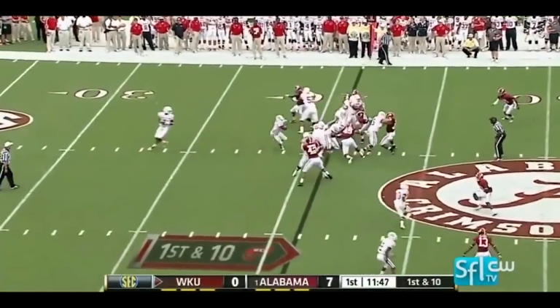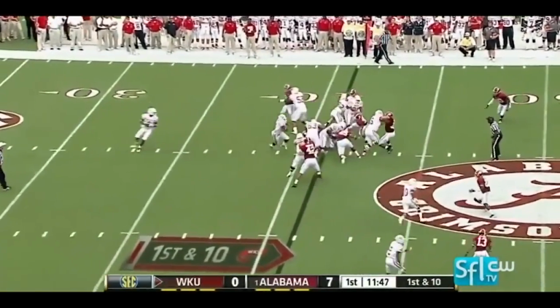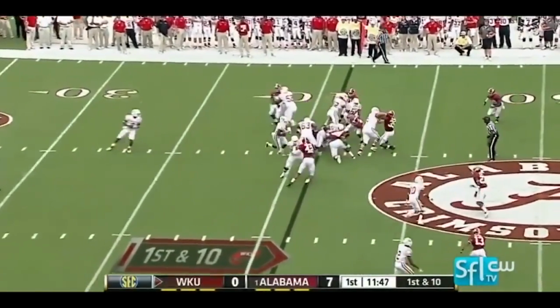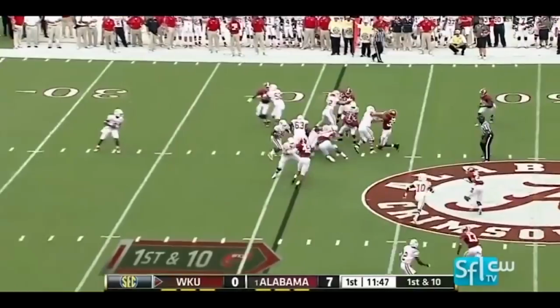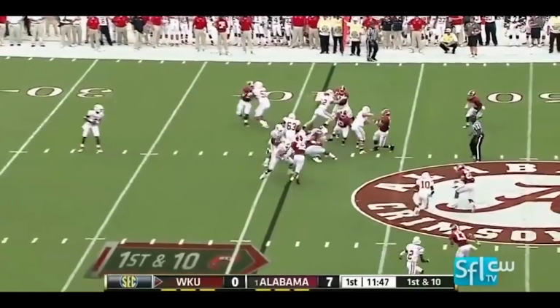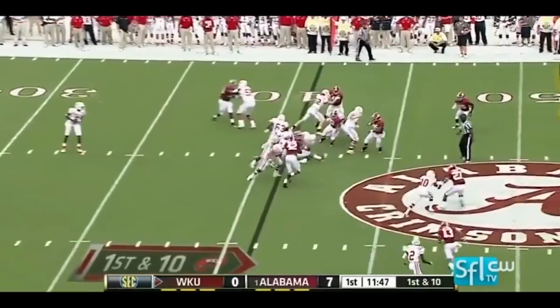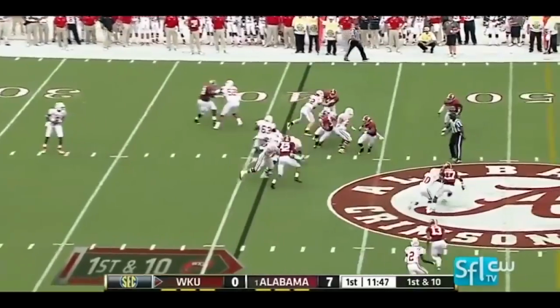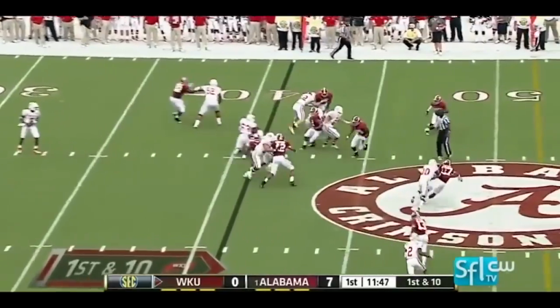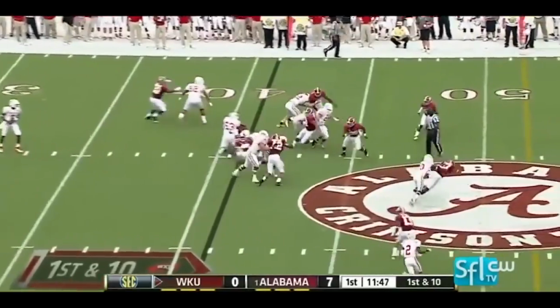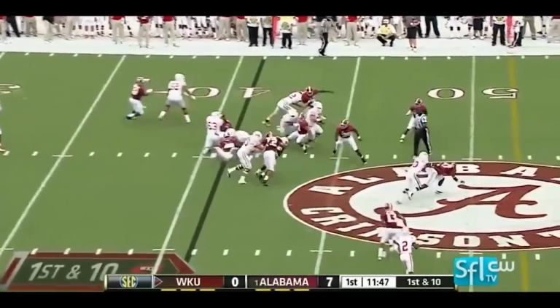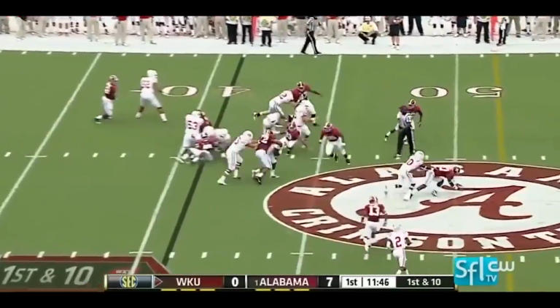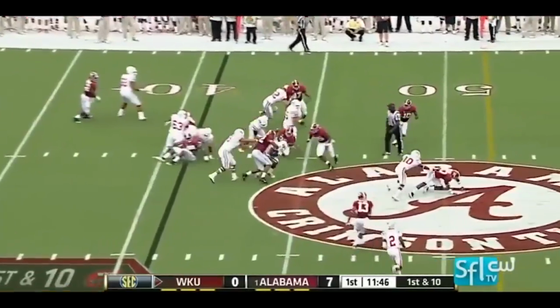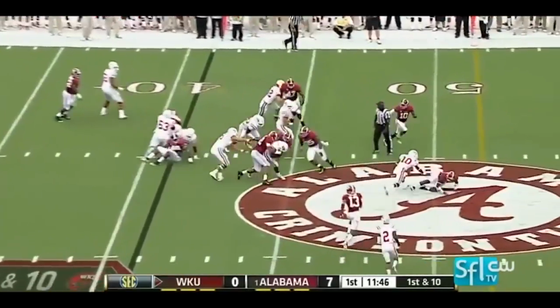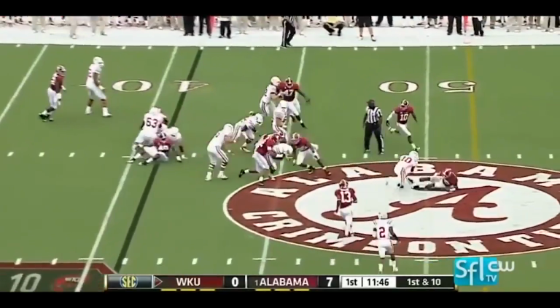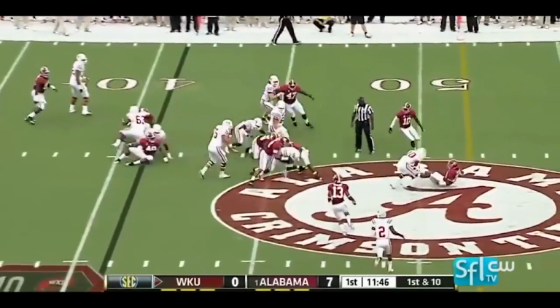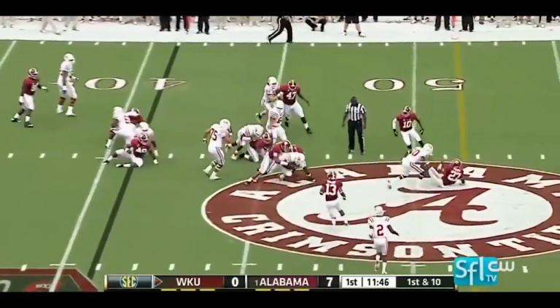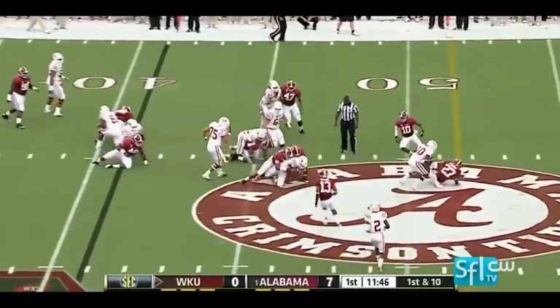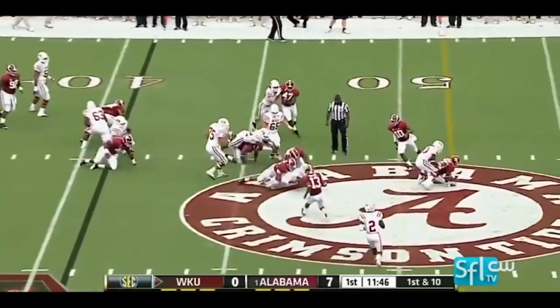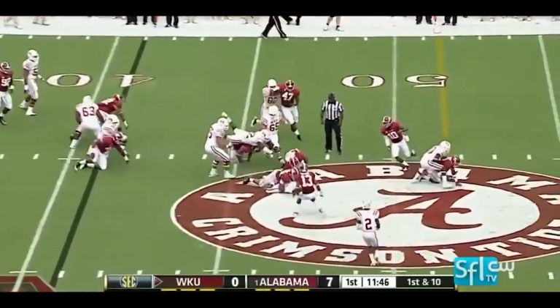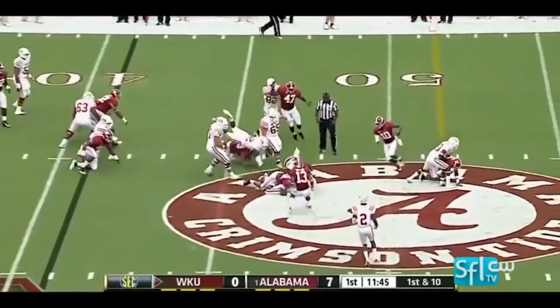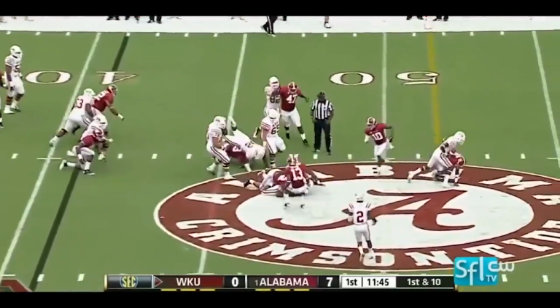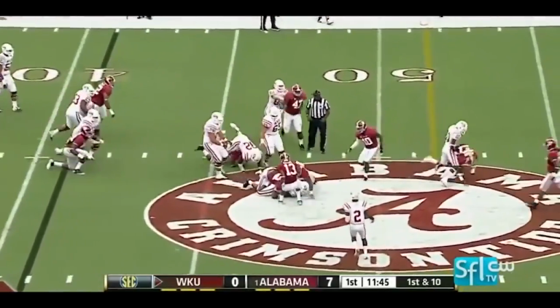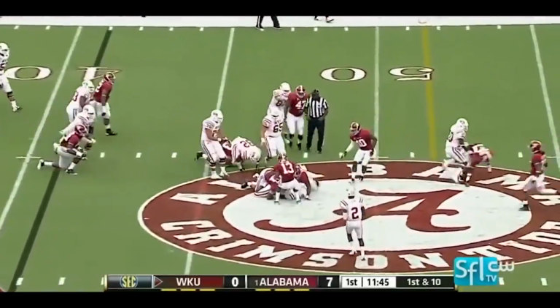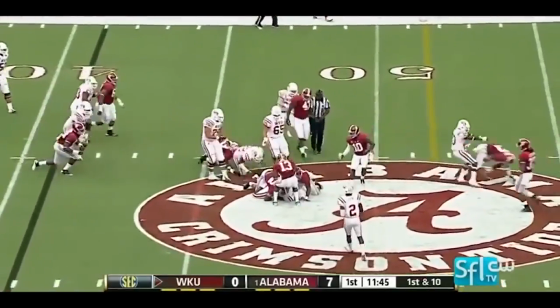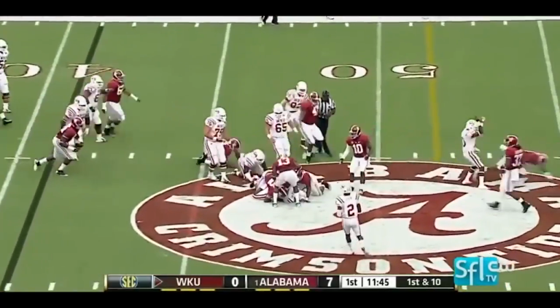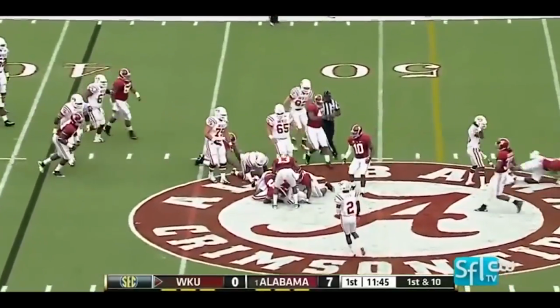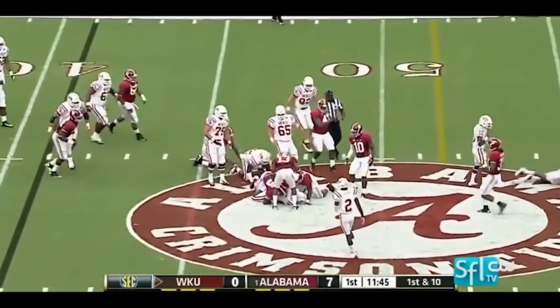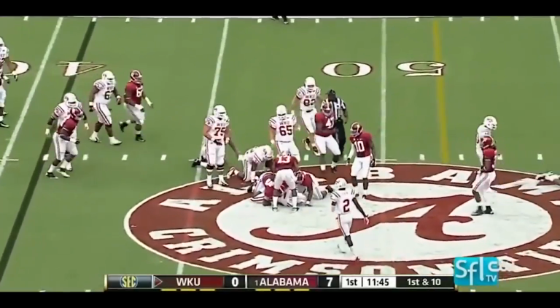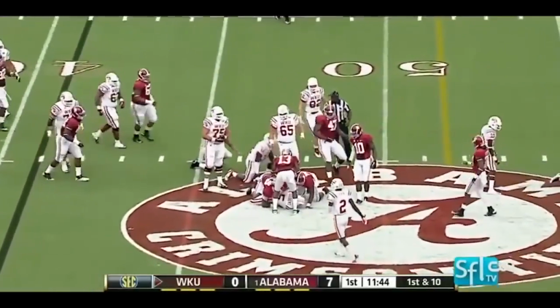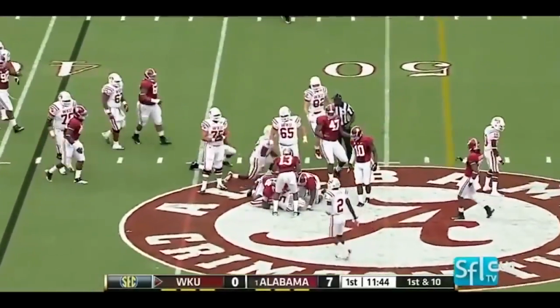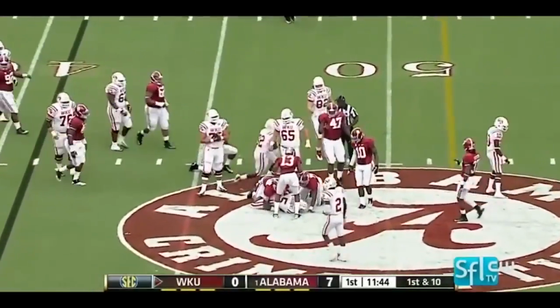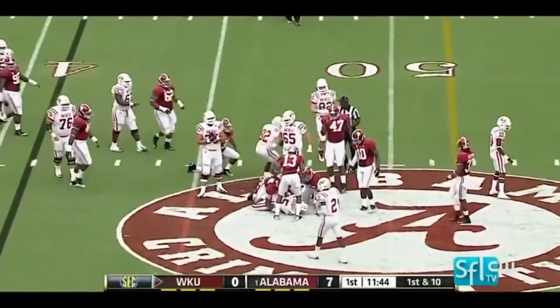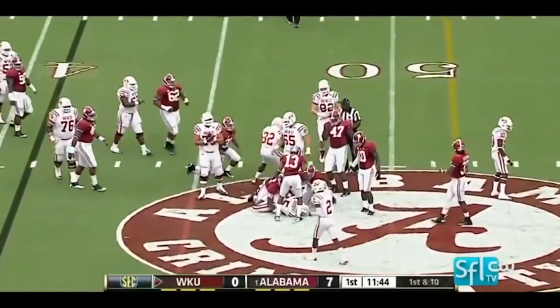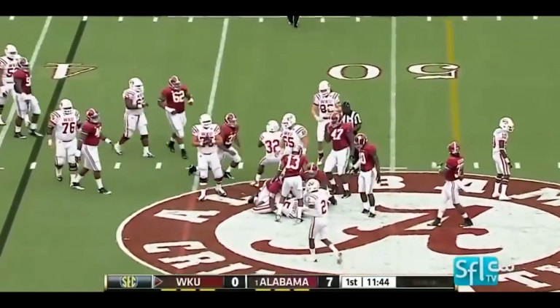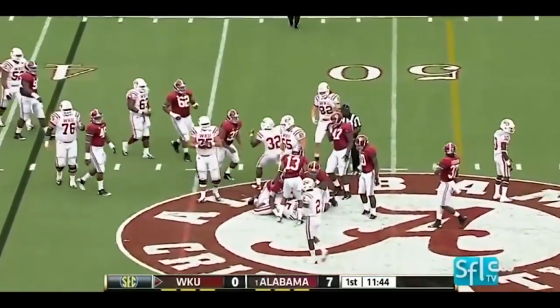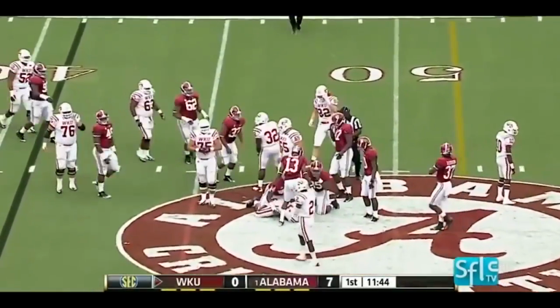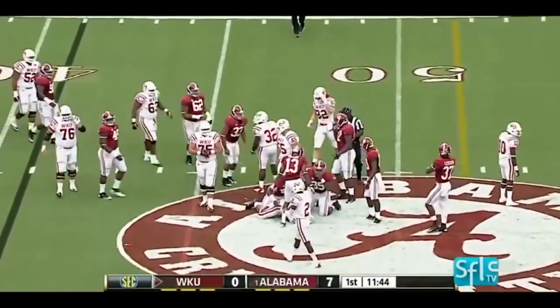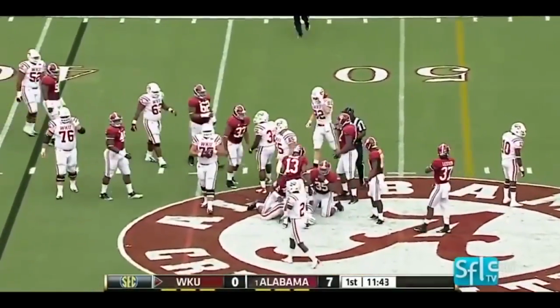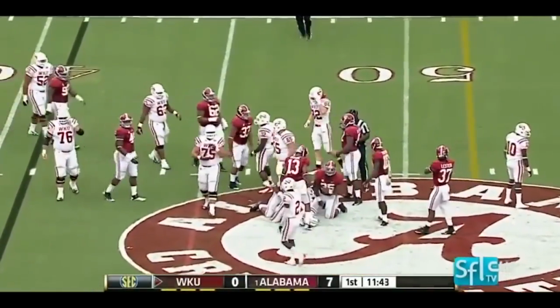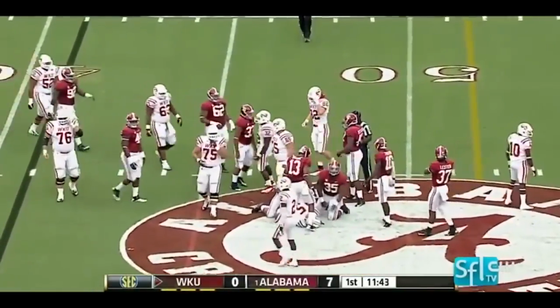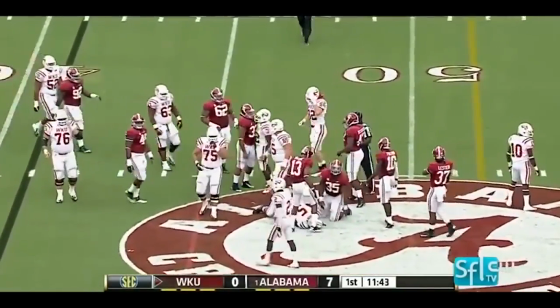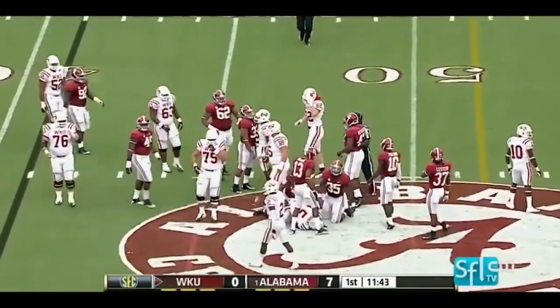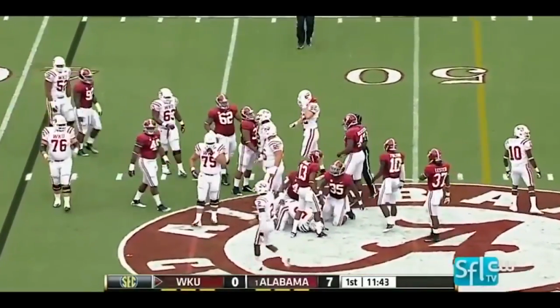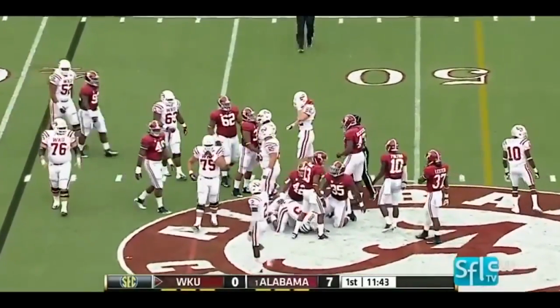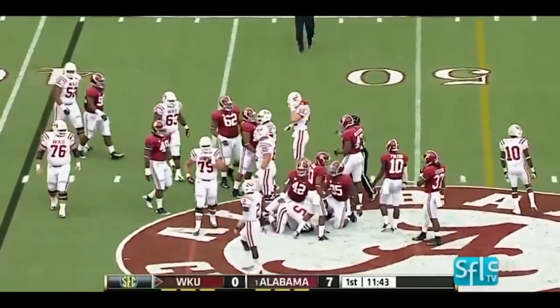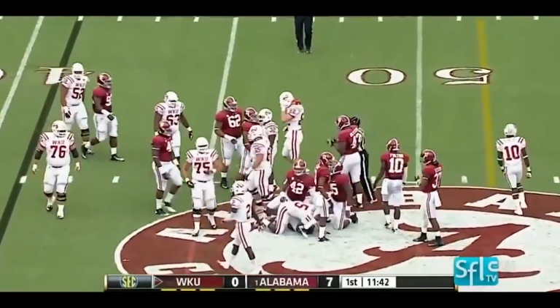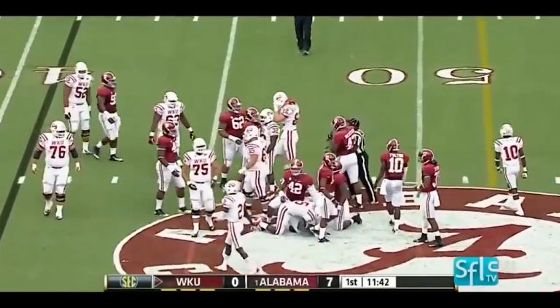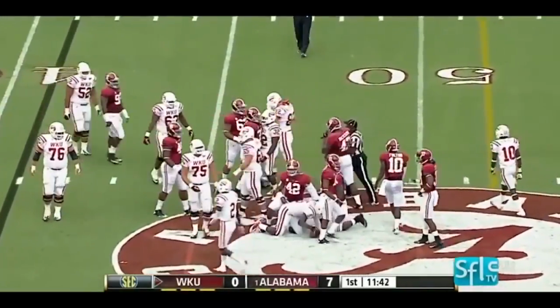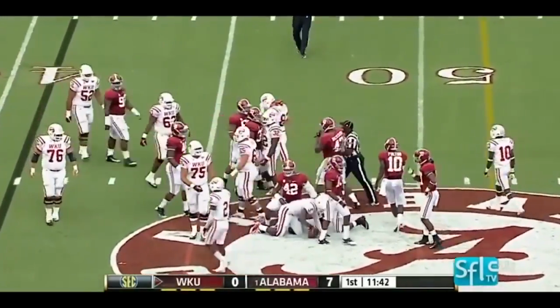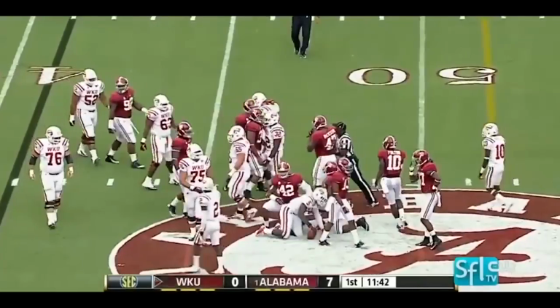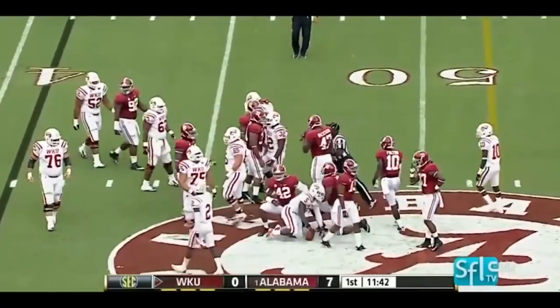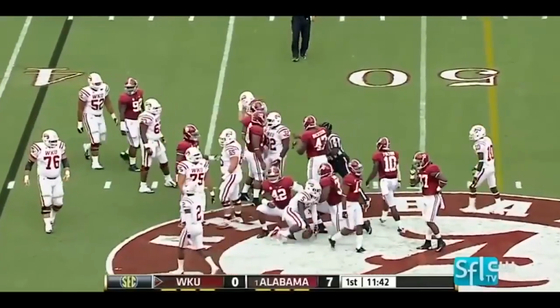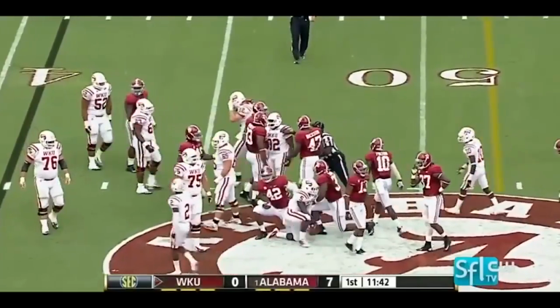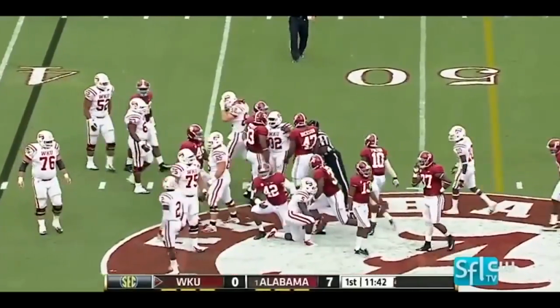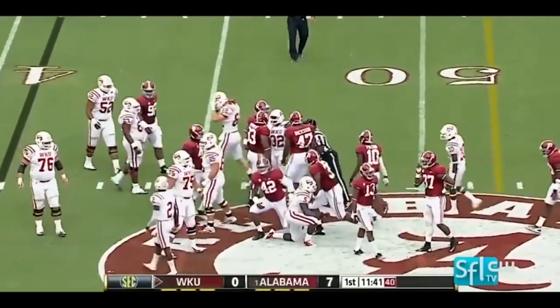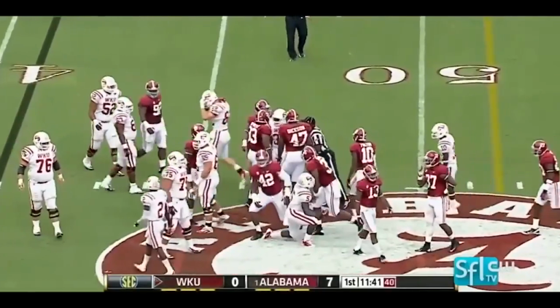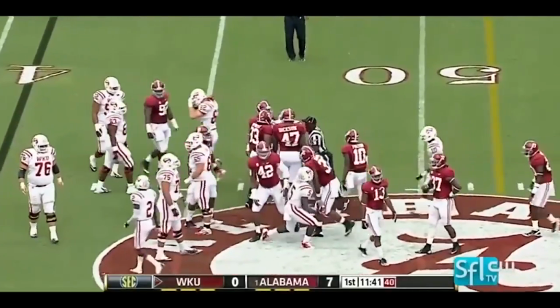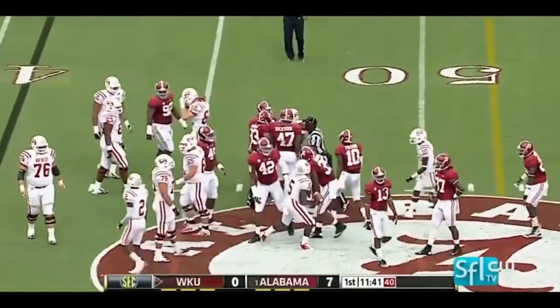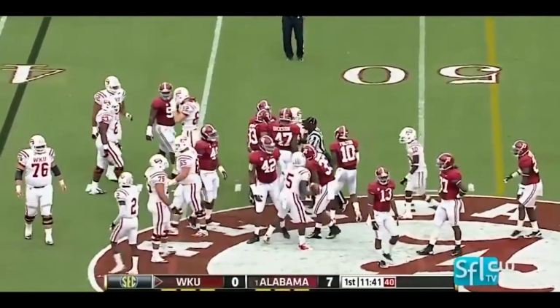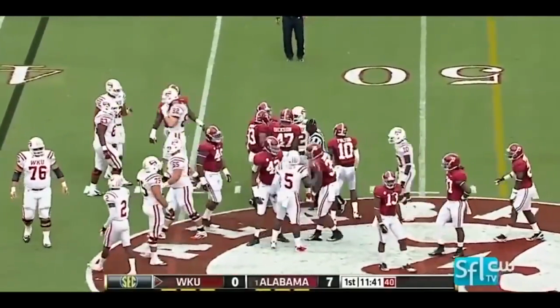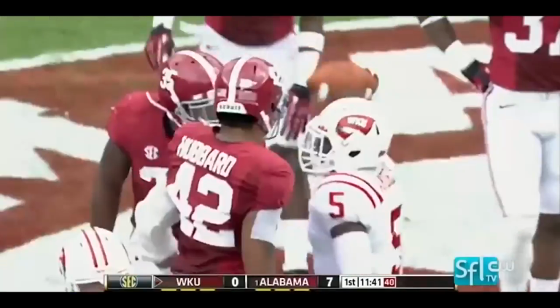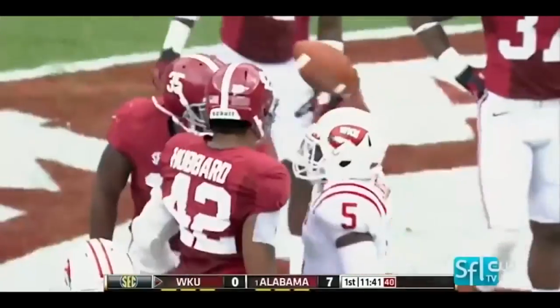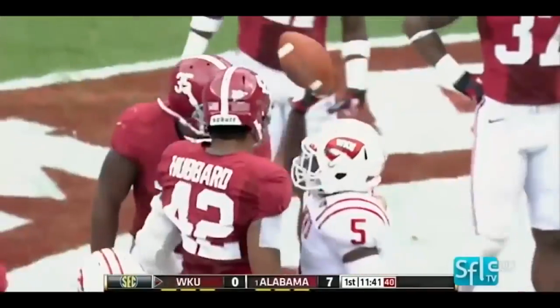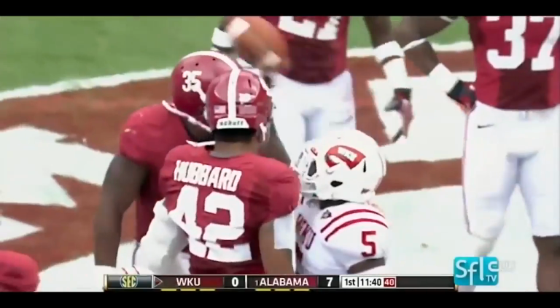First down, back to the ground, between the tackles and some good hard running. Barreled it up the middle is Andrews.